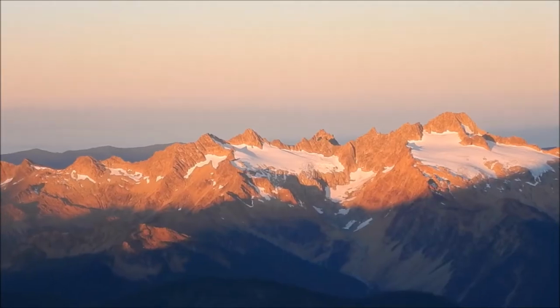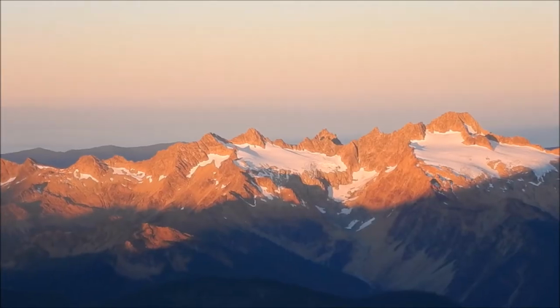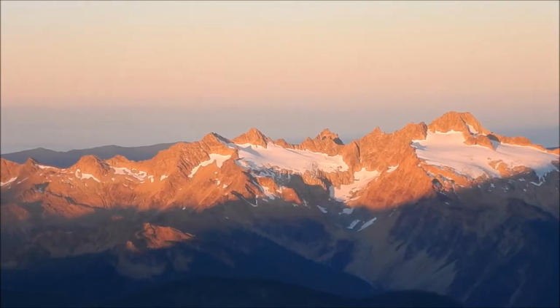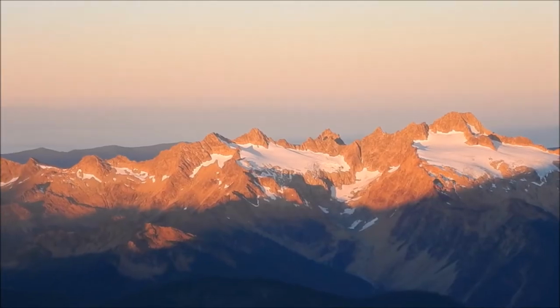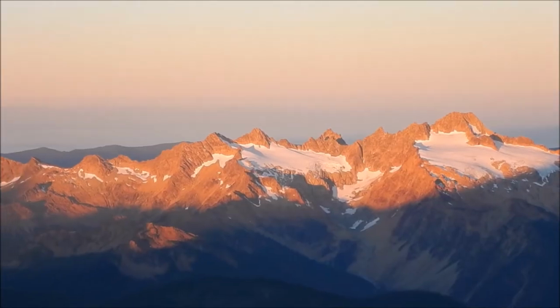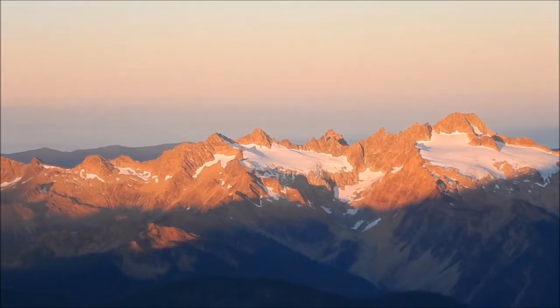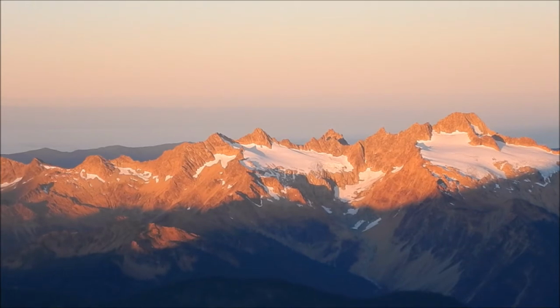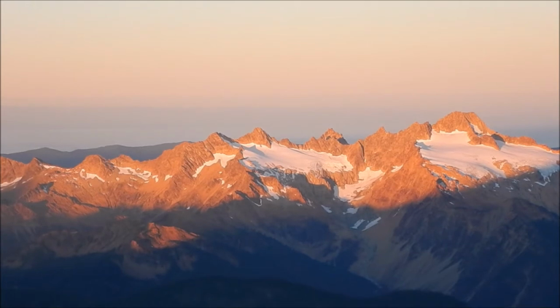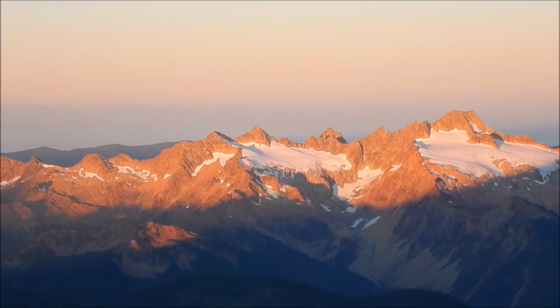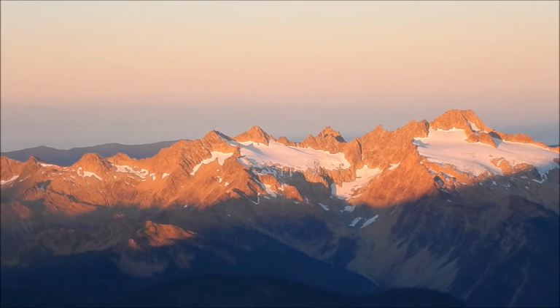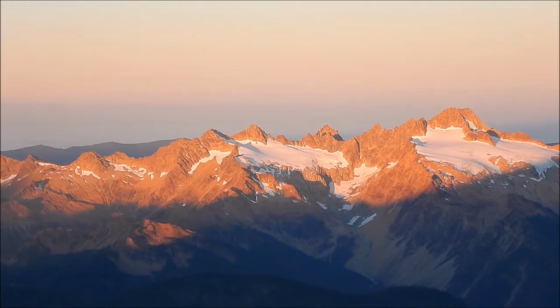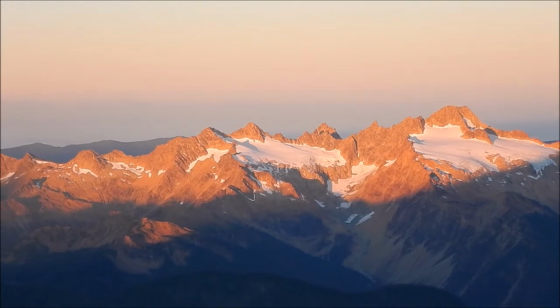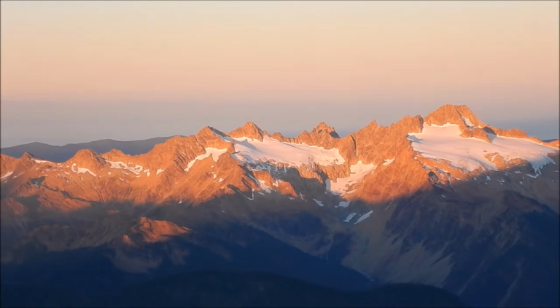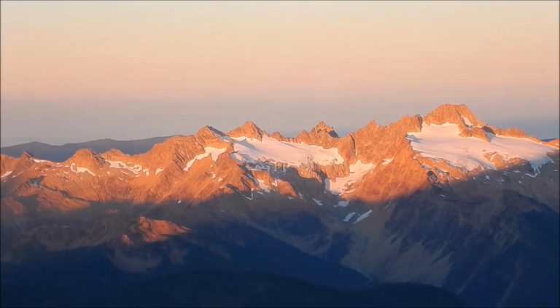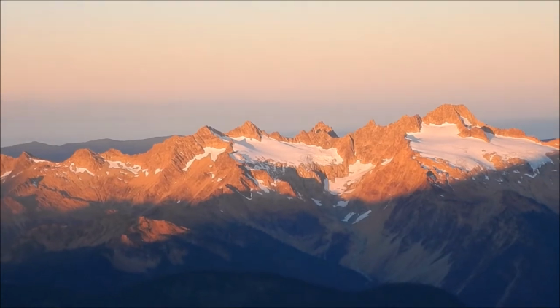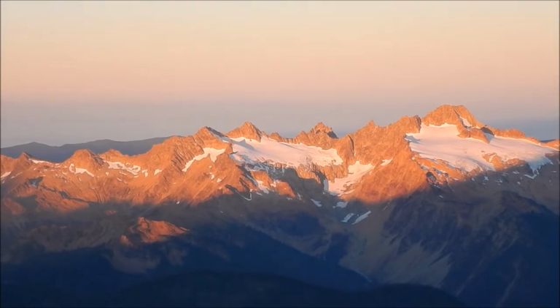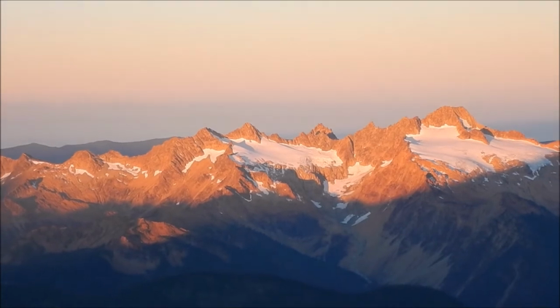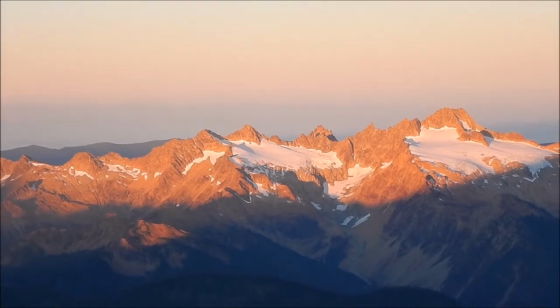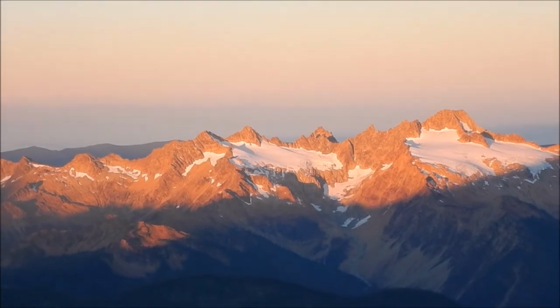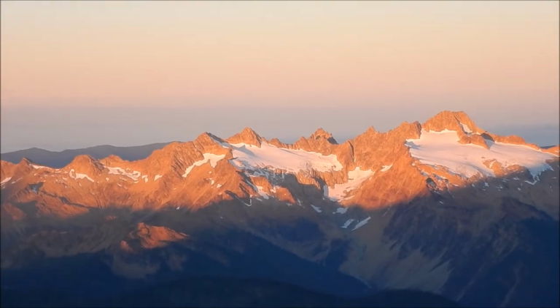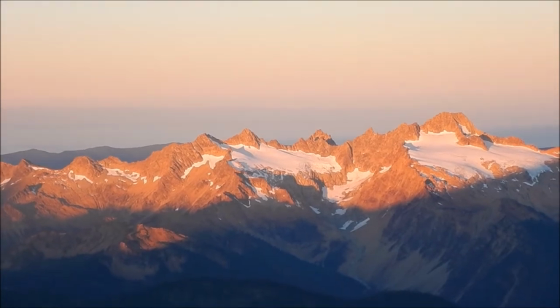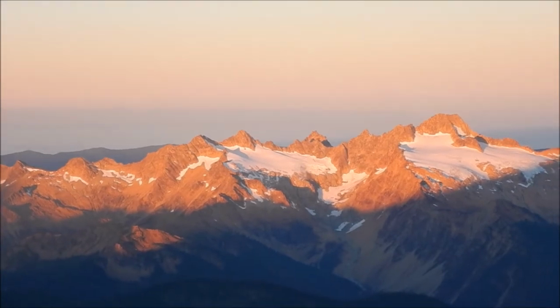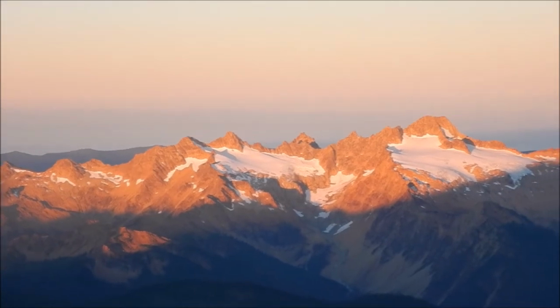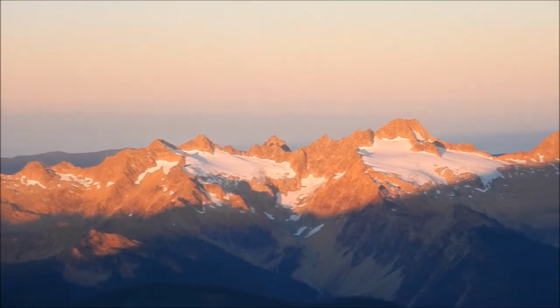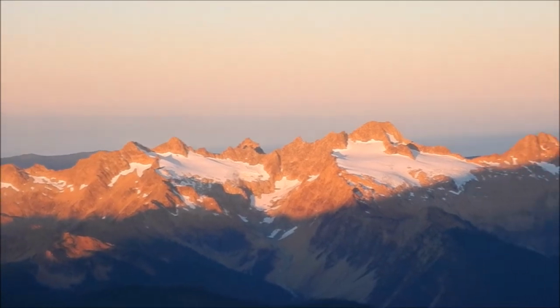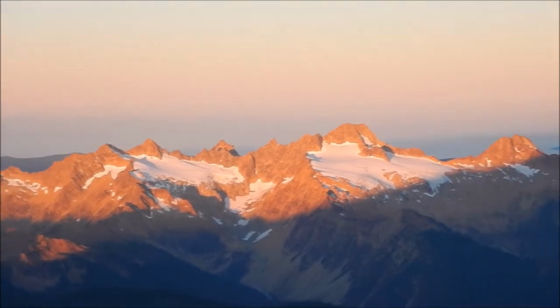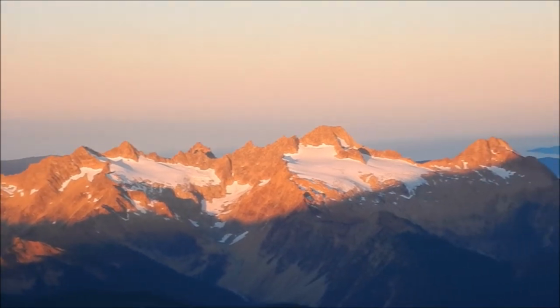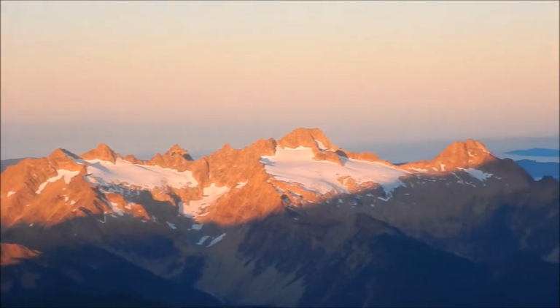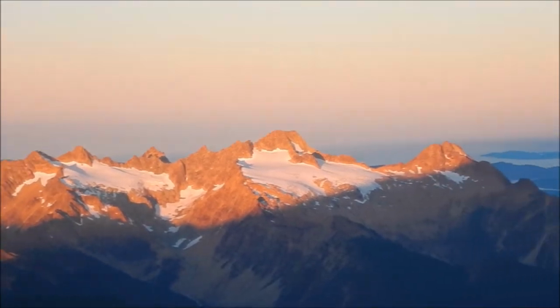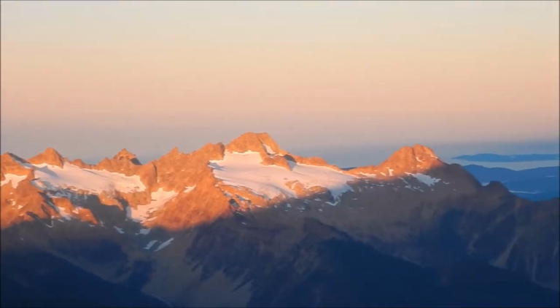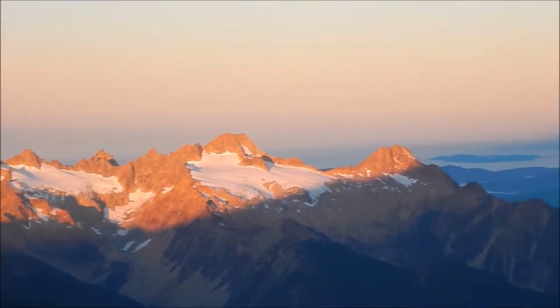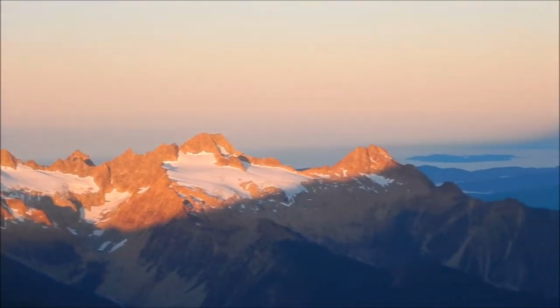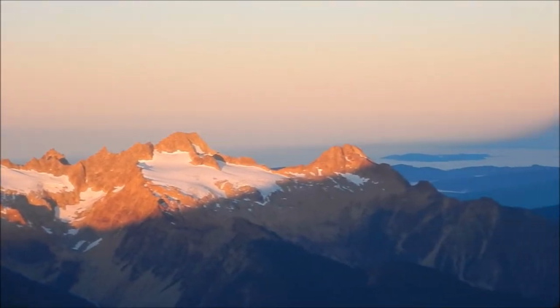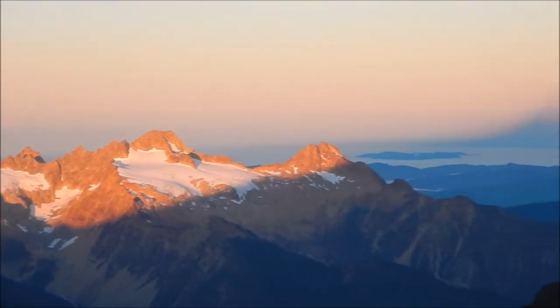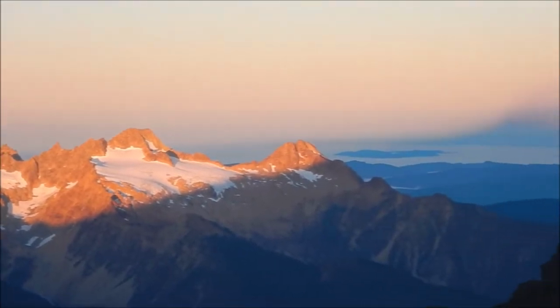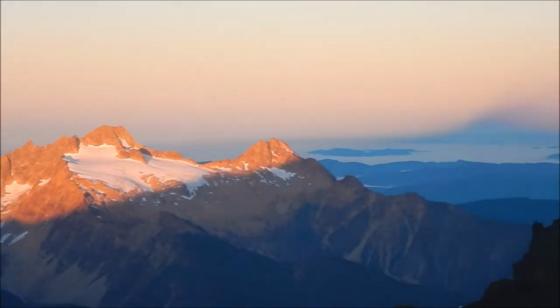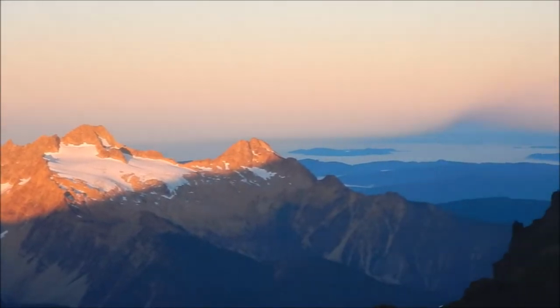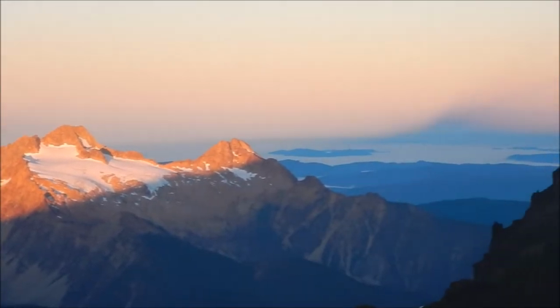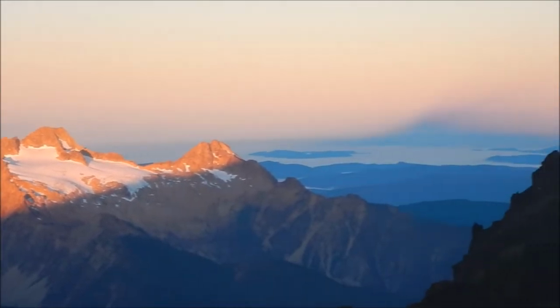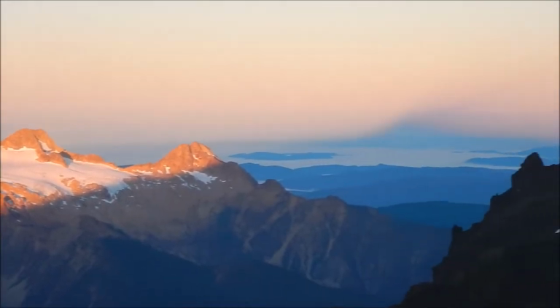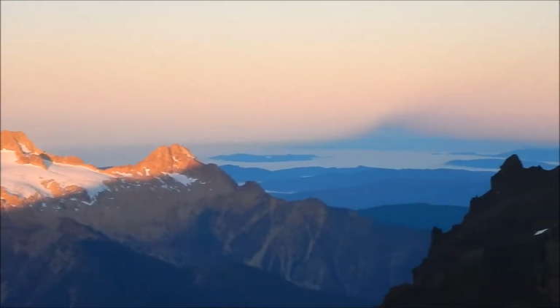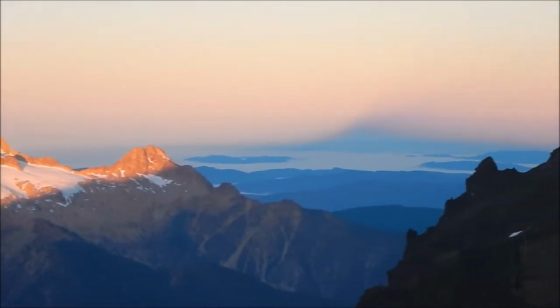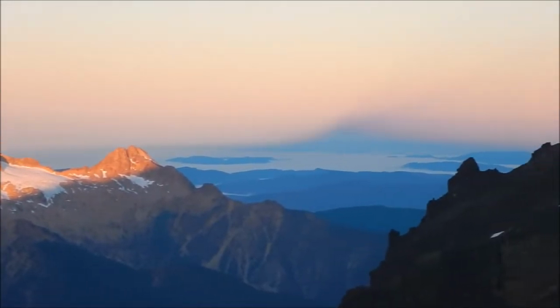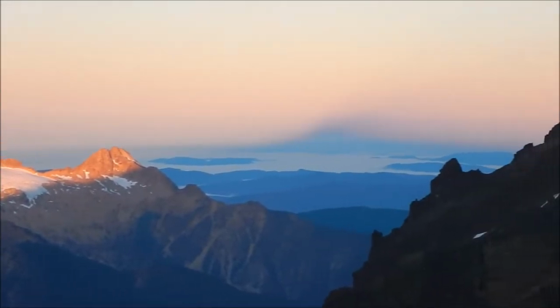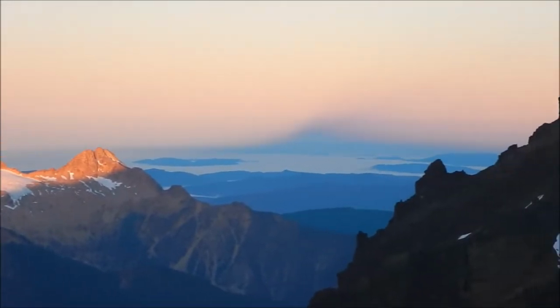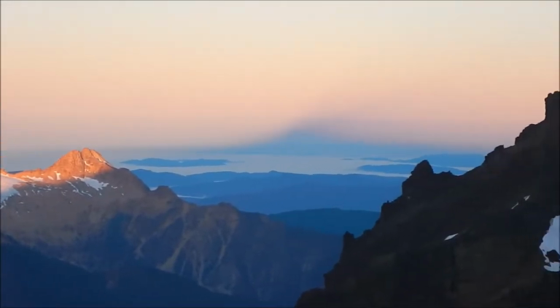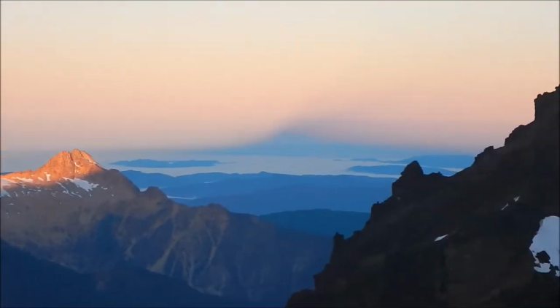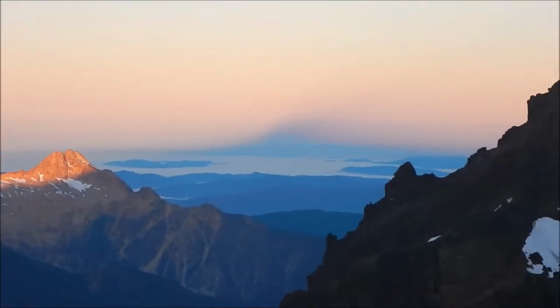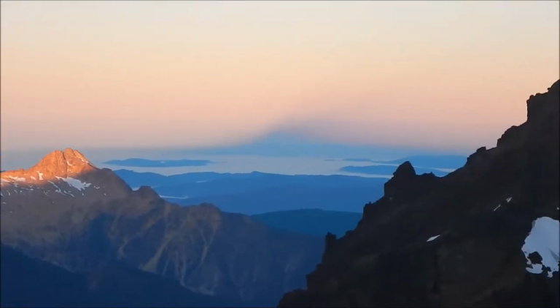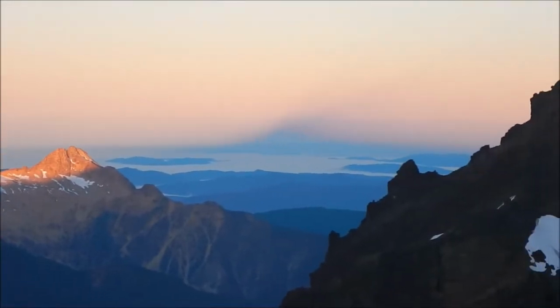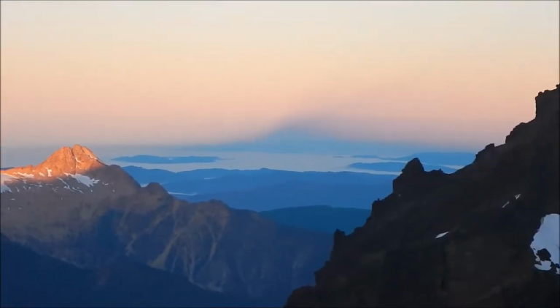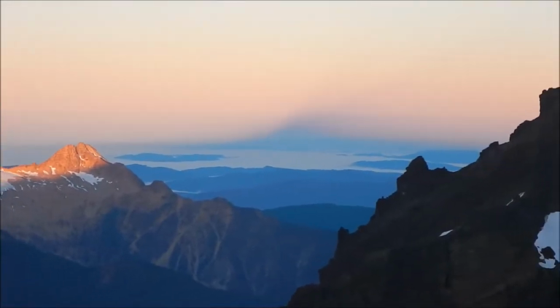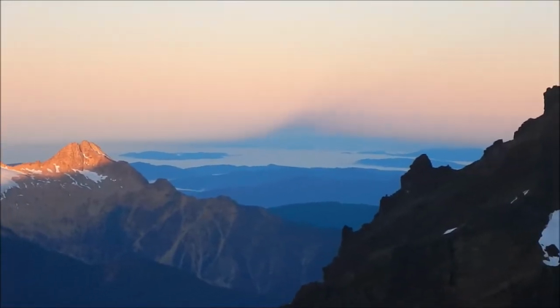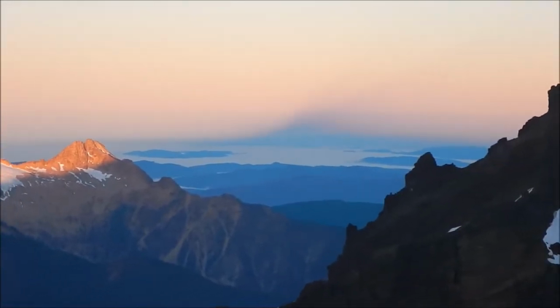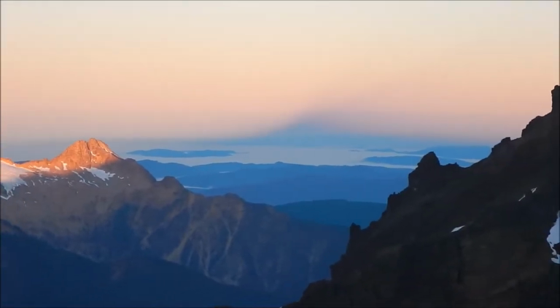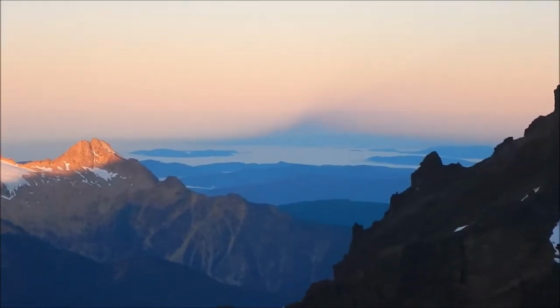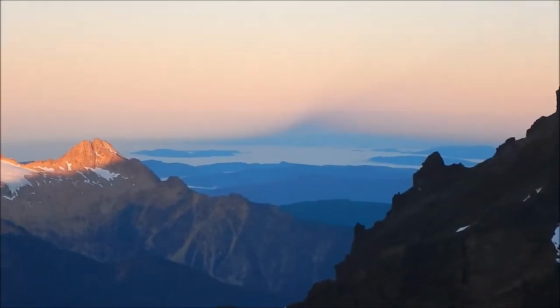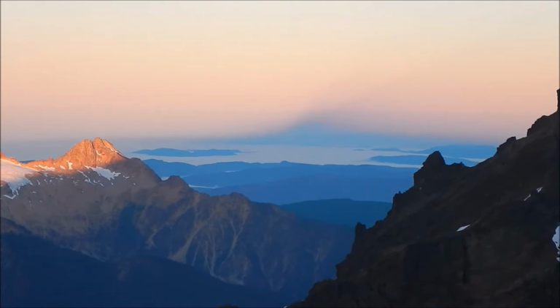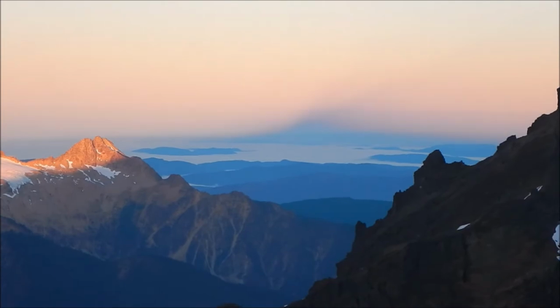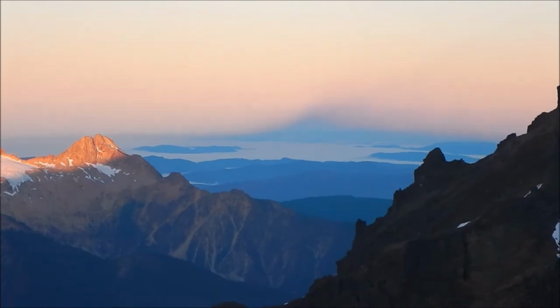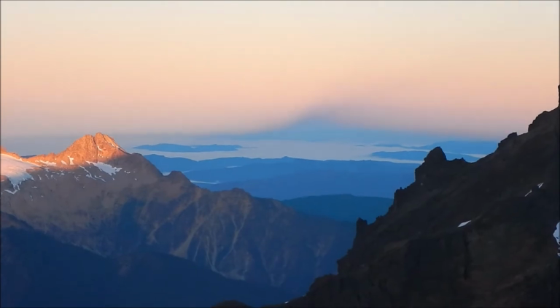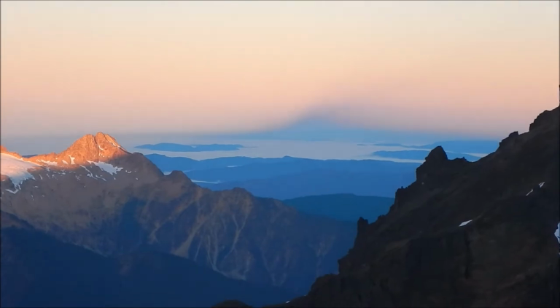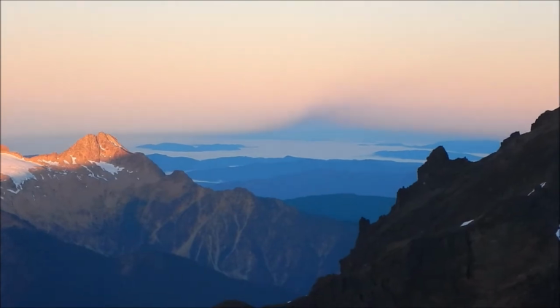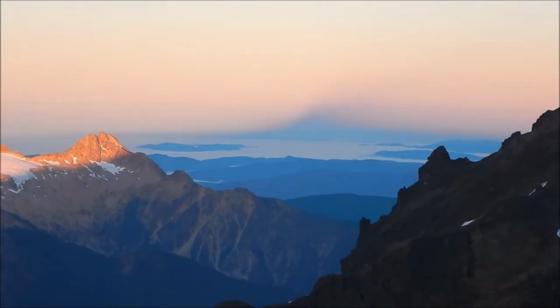Early morning alpenglow on peaks to the southwest of us. Just to the right here, we can see Puget Sound and the shadow of our mountain.